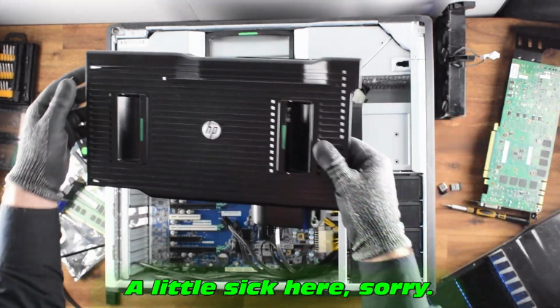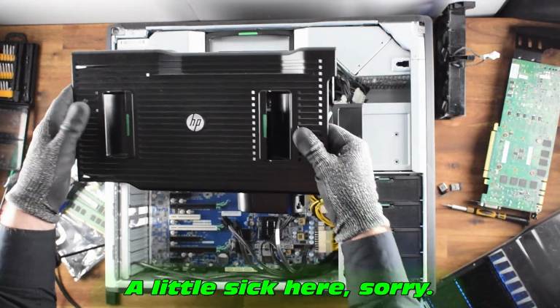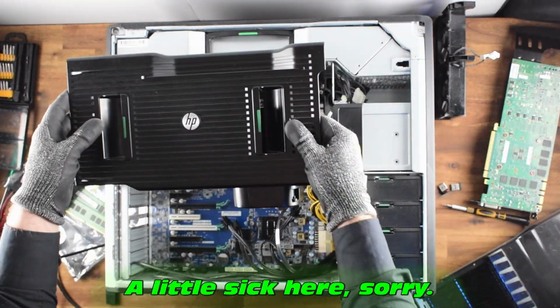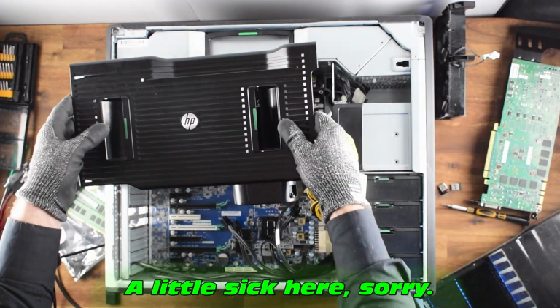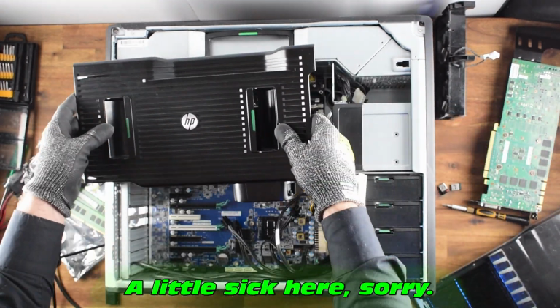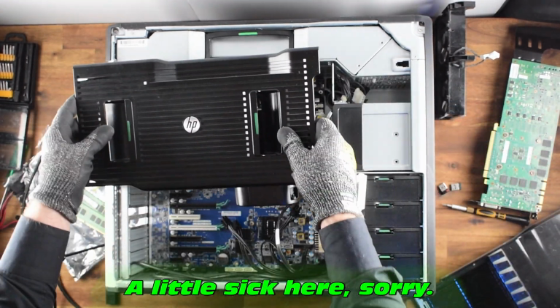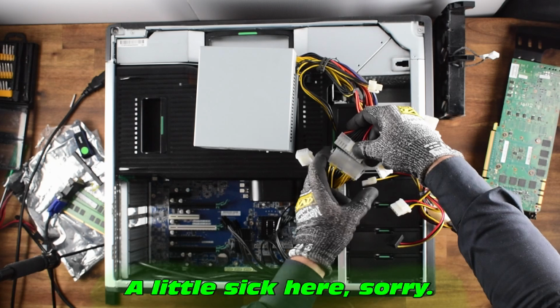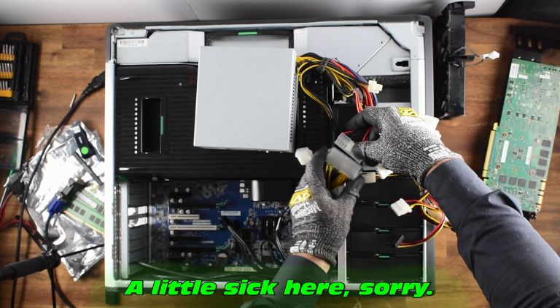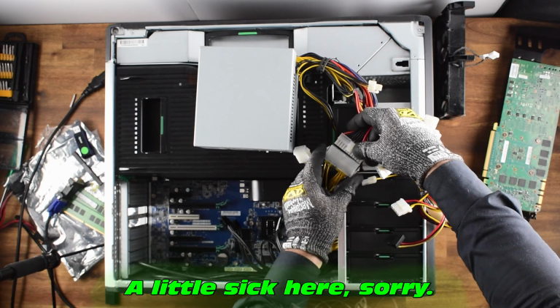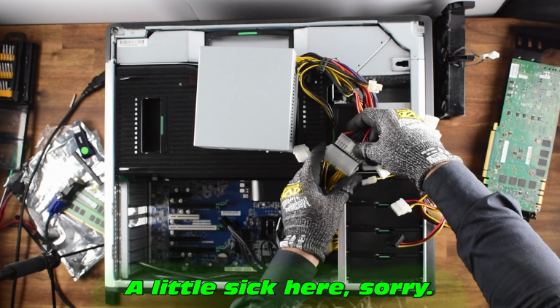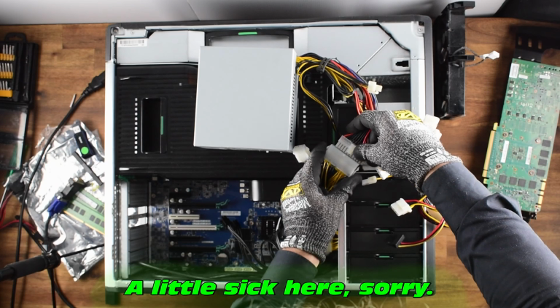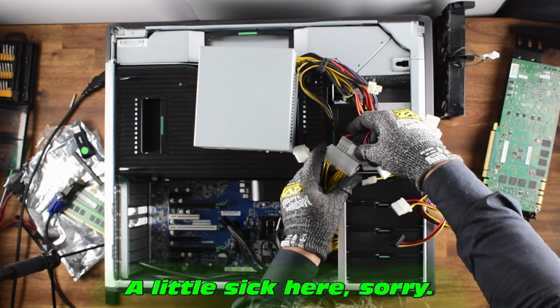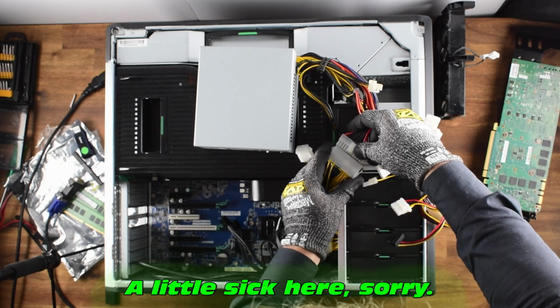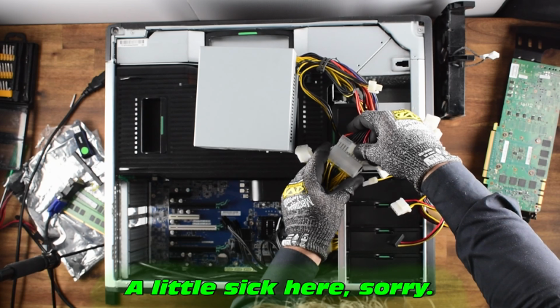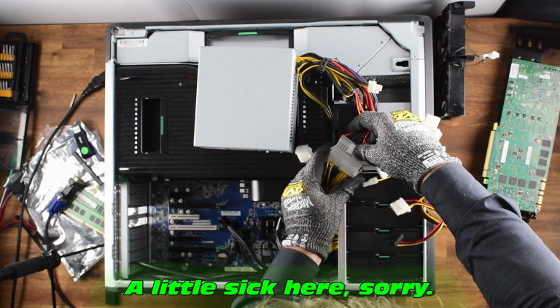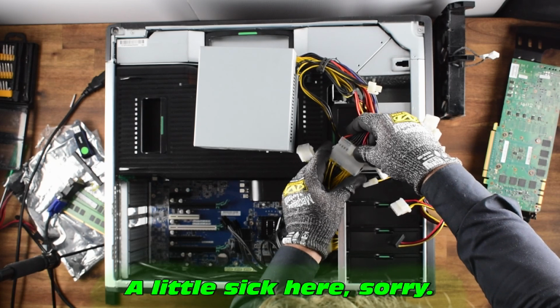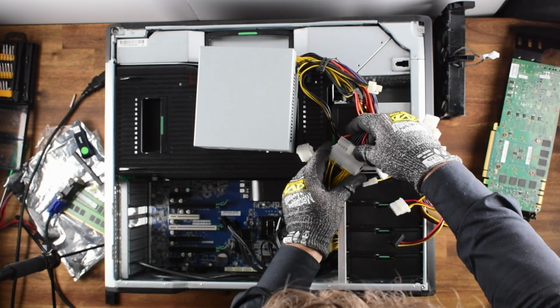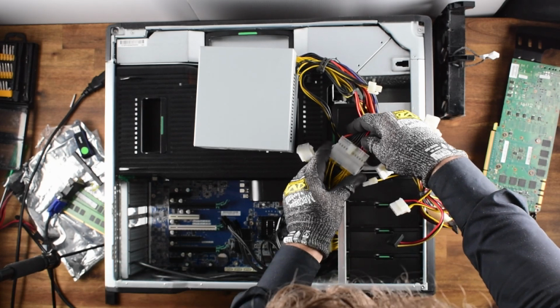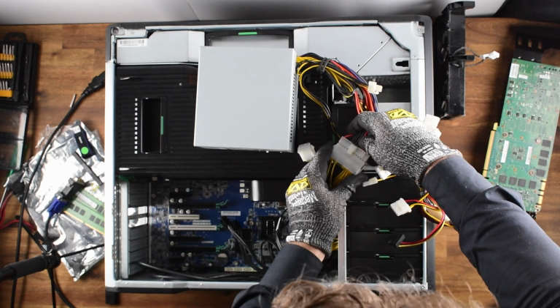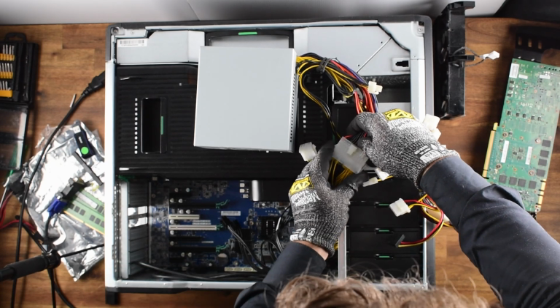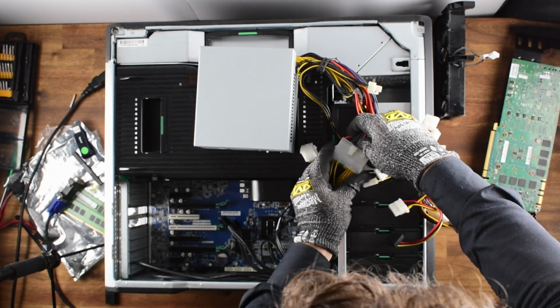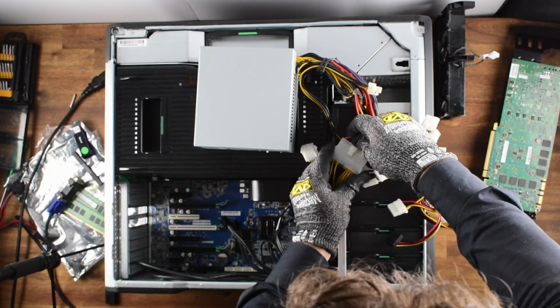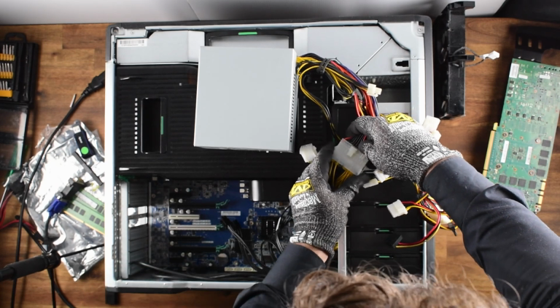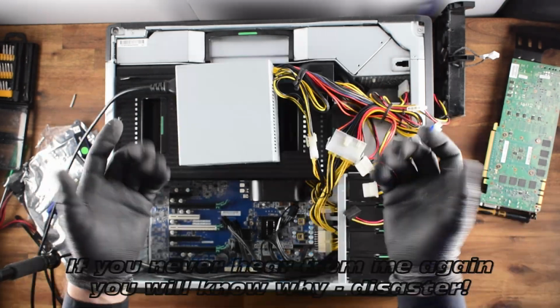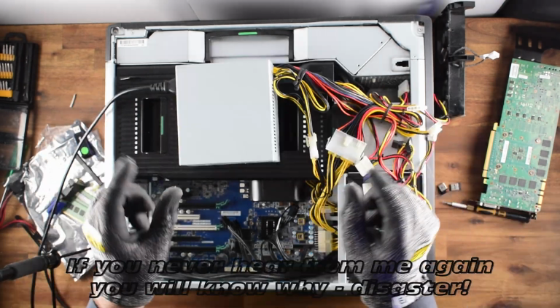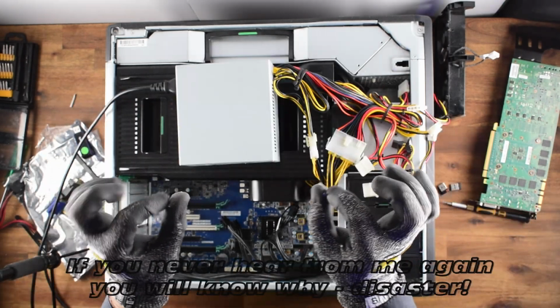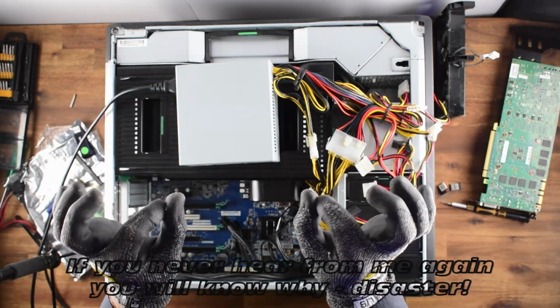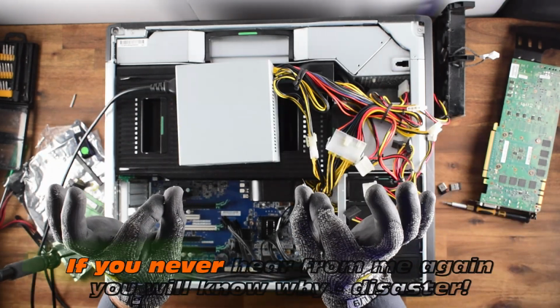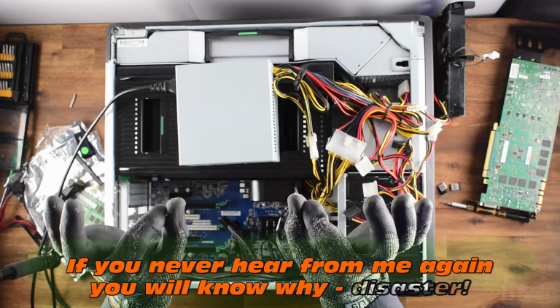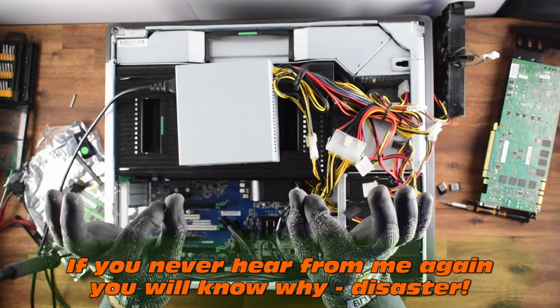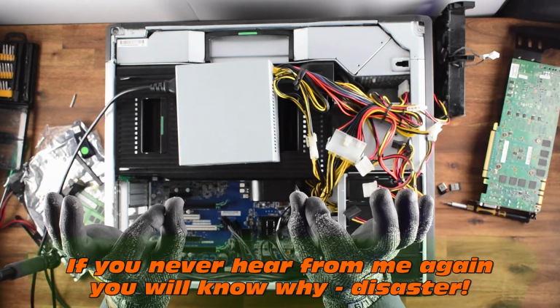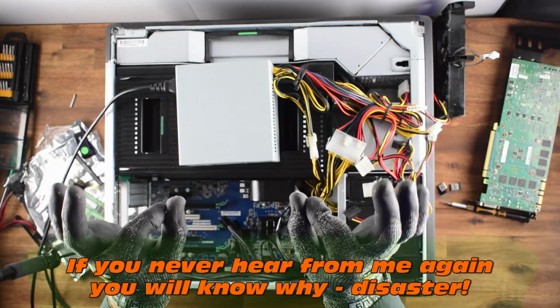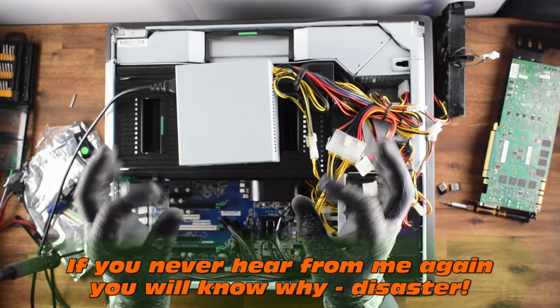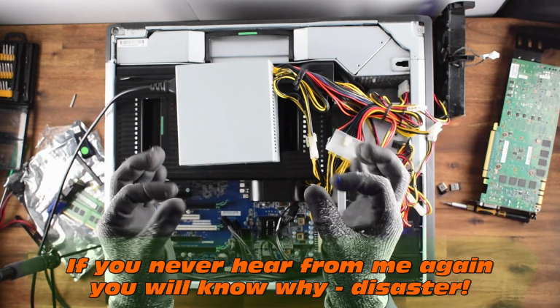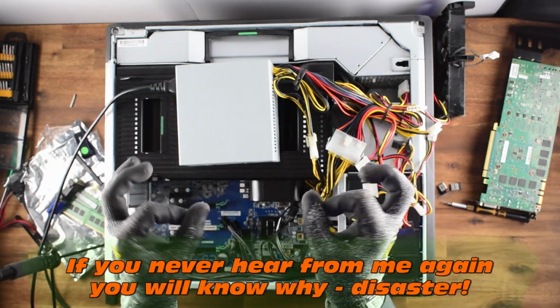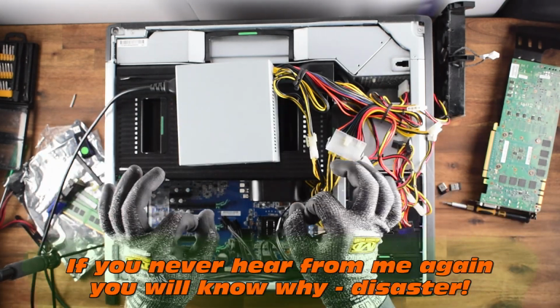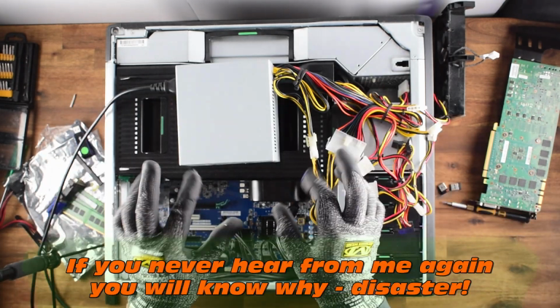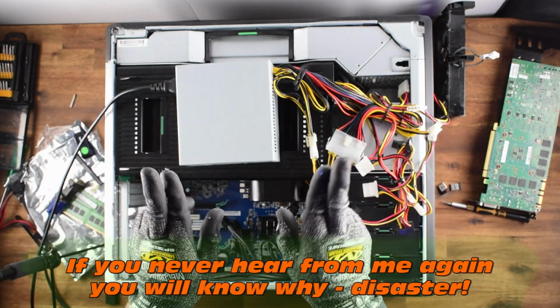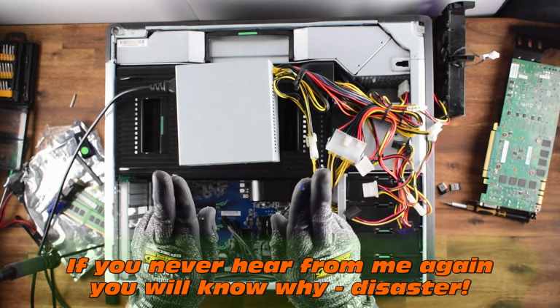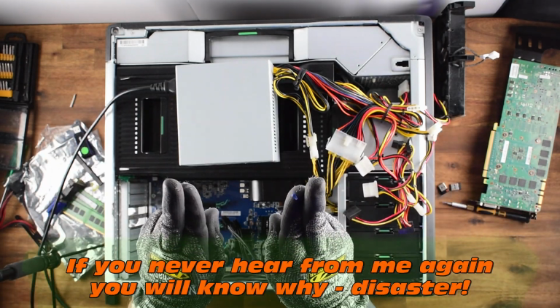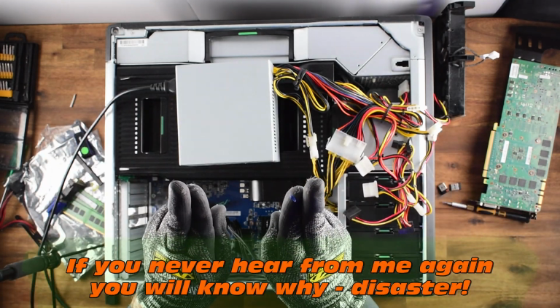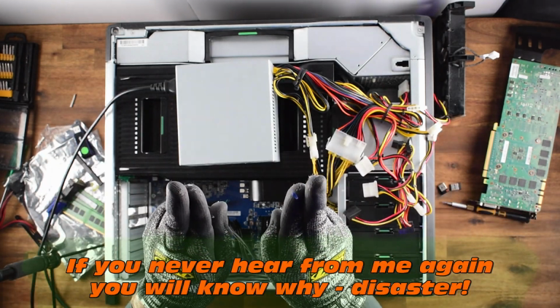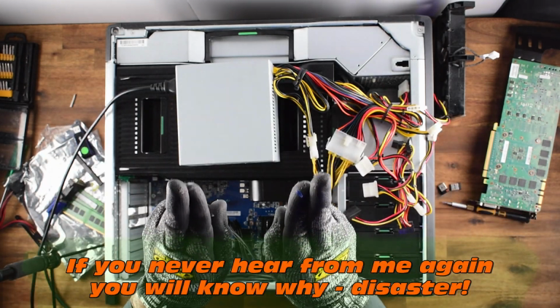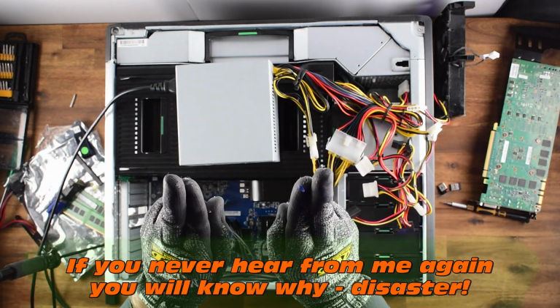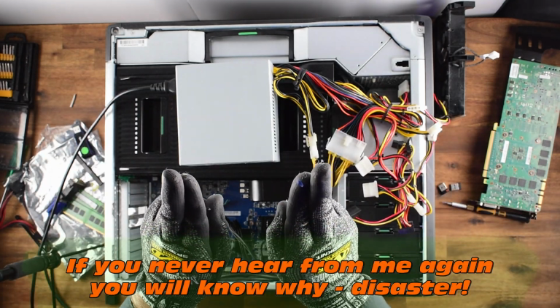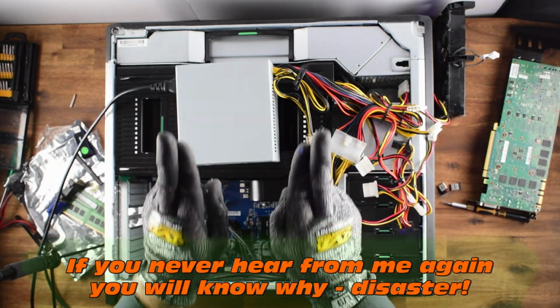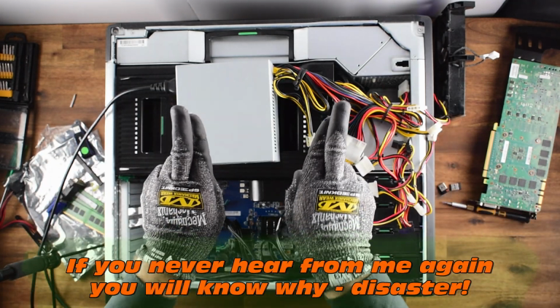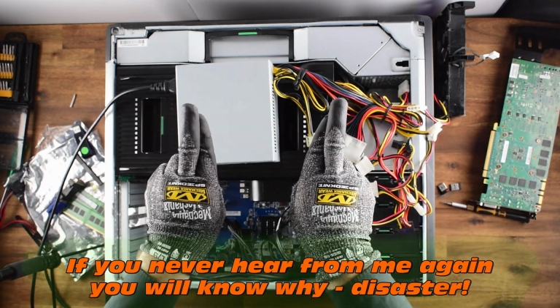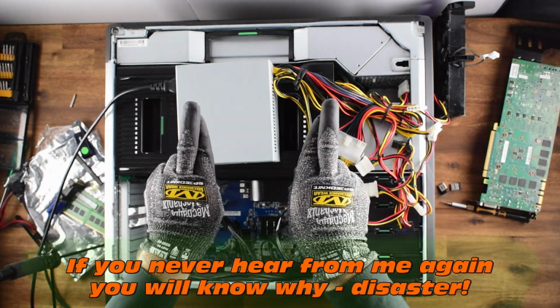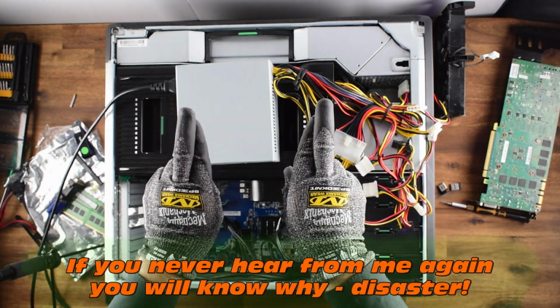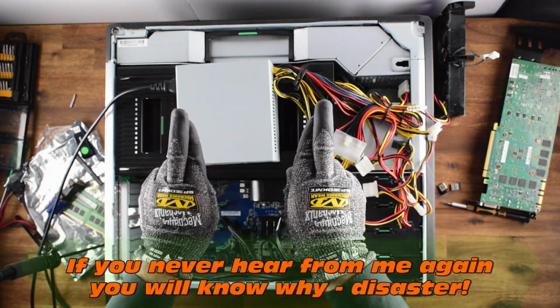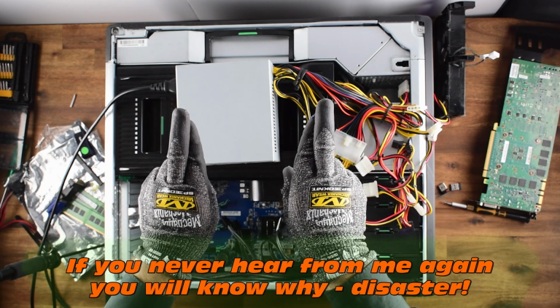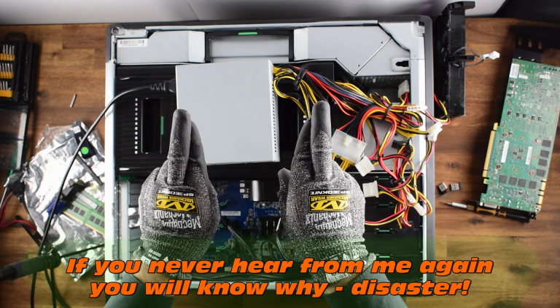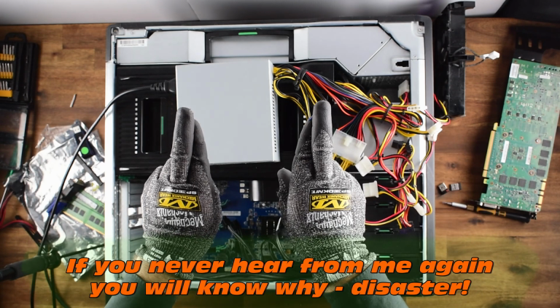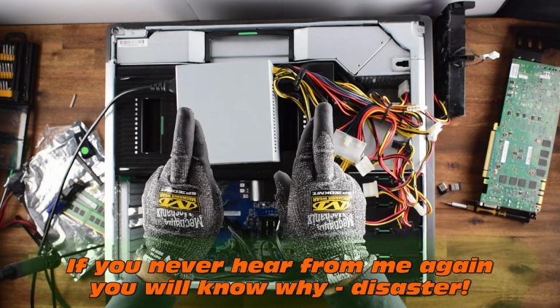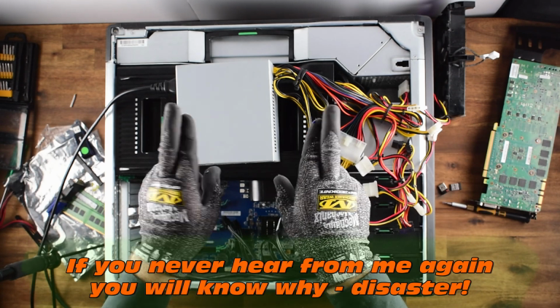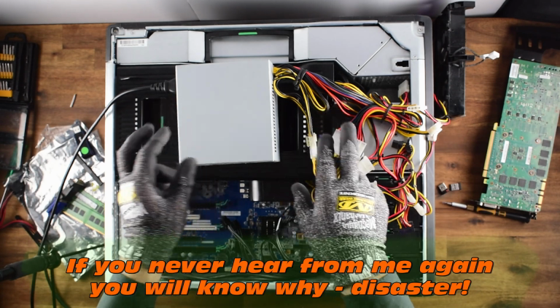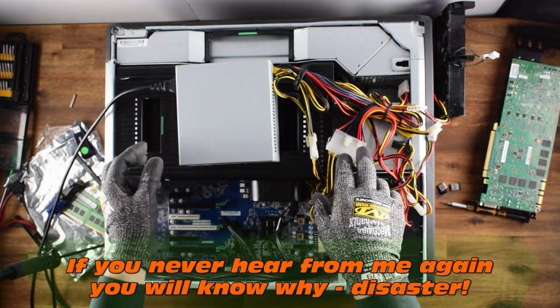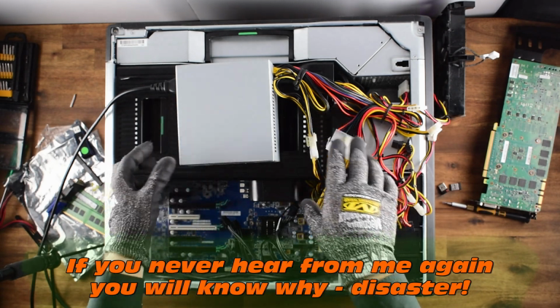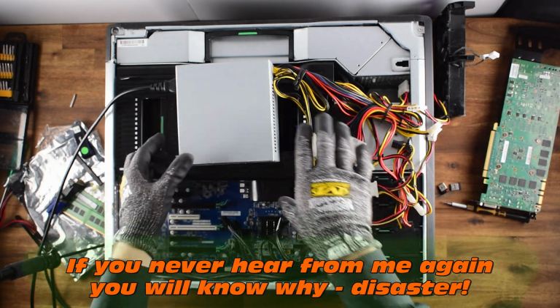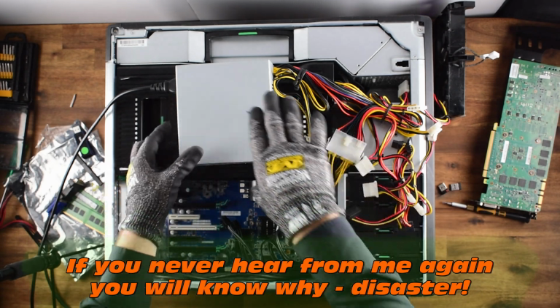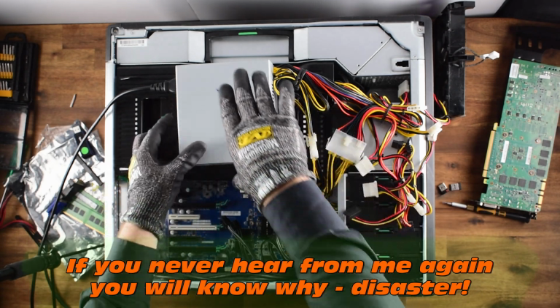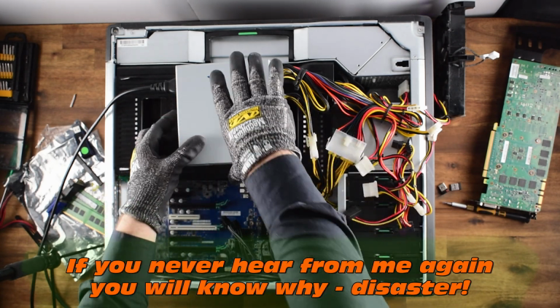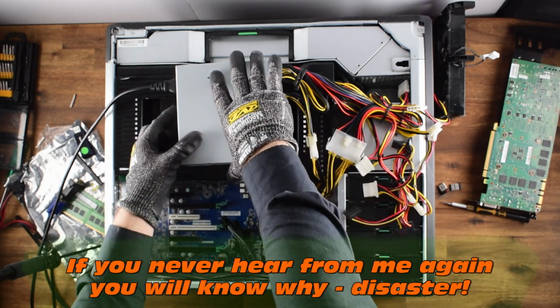The power supply might be the problem. If you never hear from me again, you will know why — disaster struck.